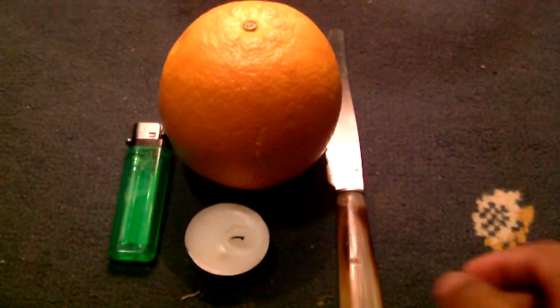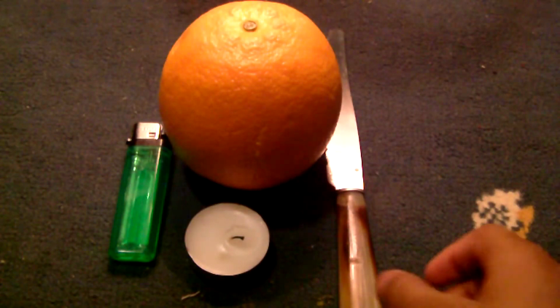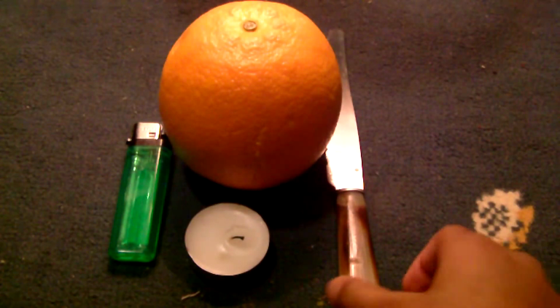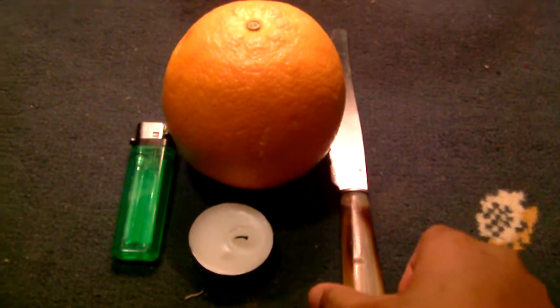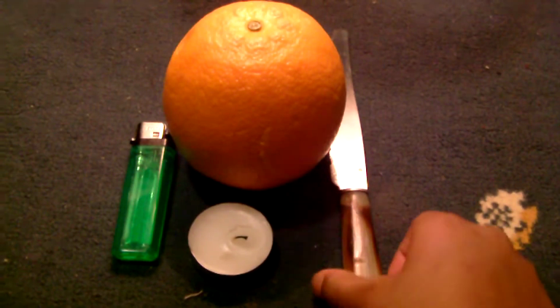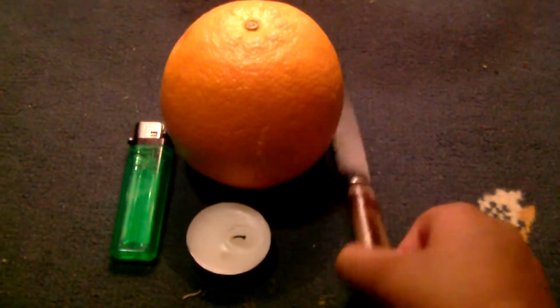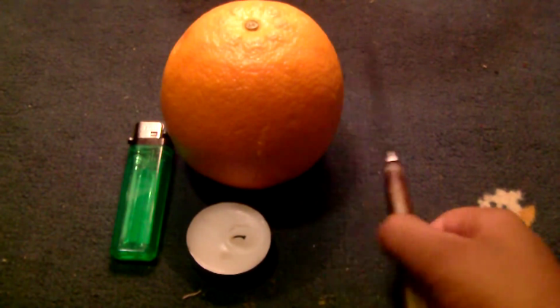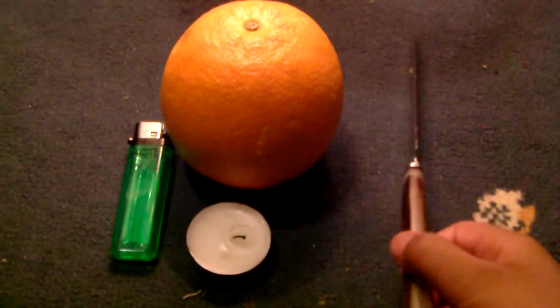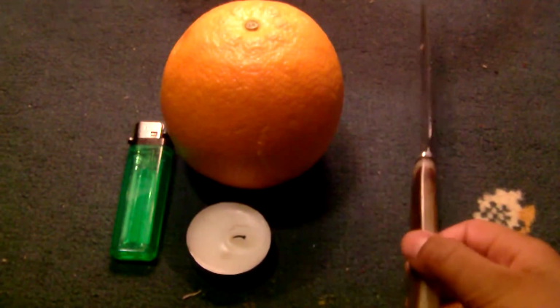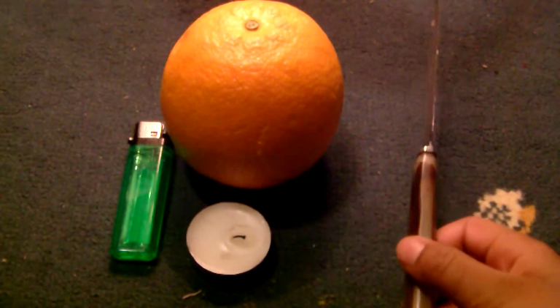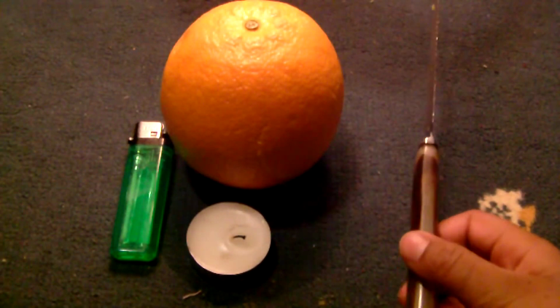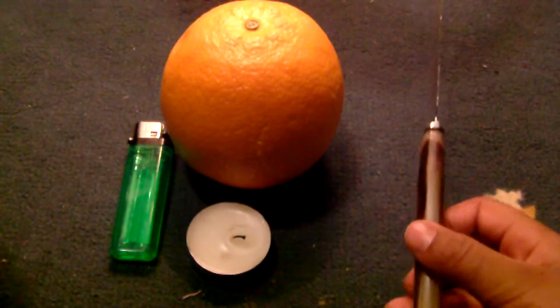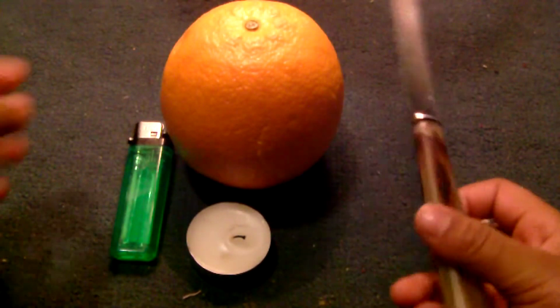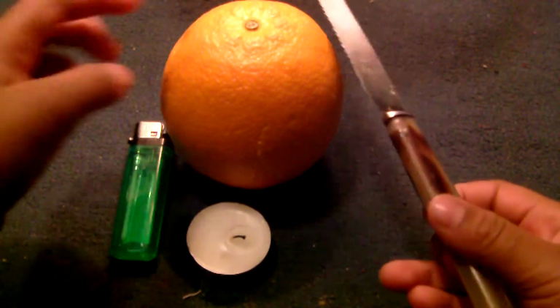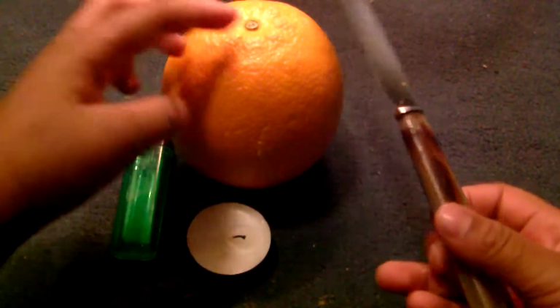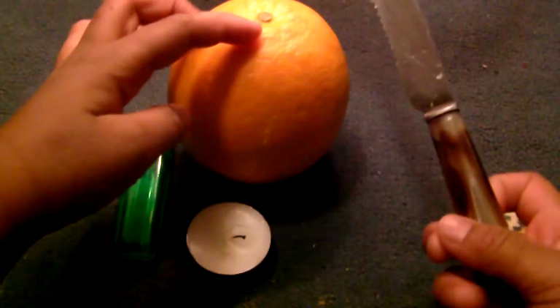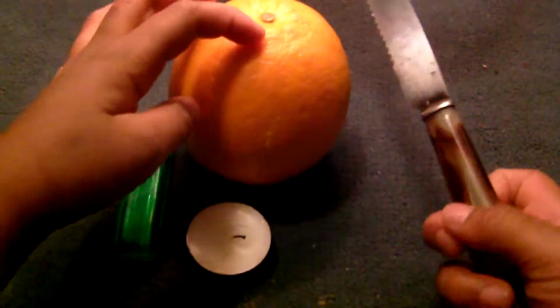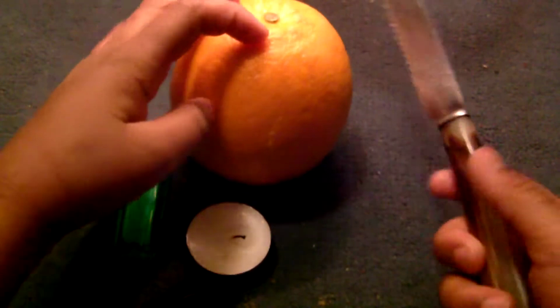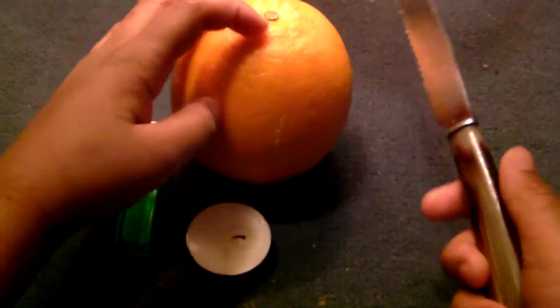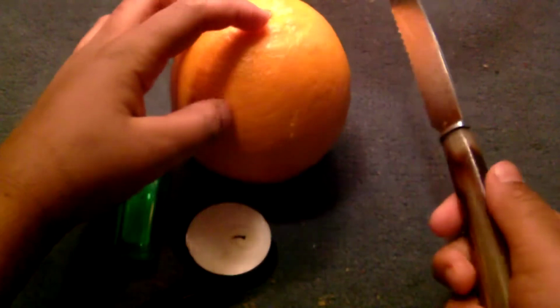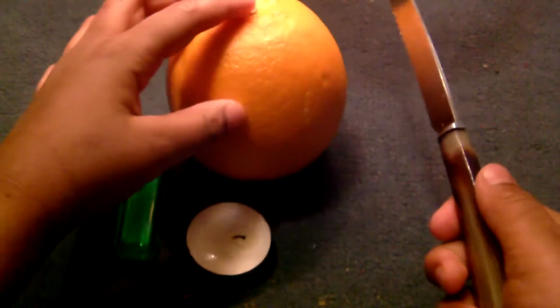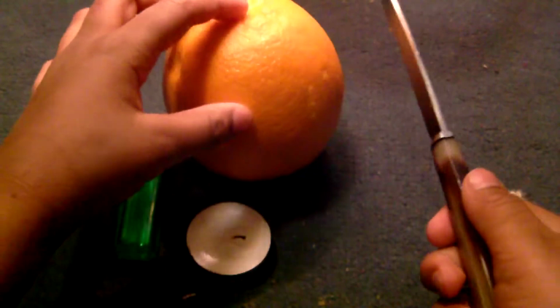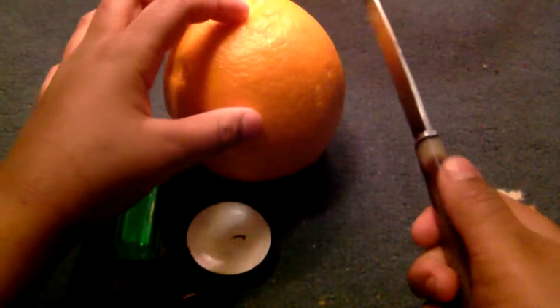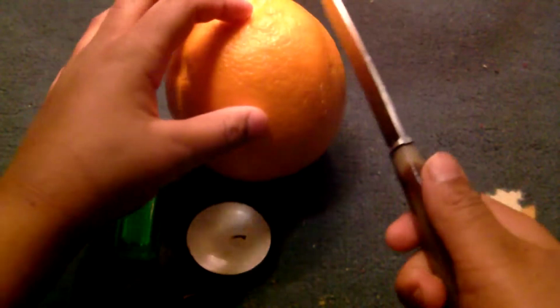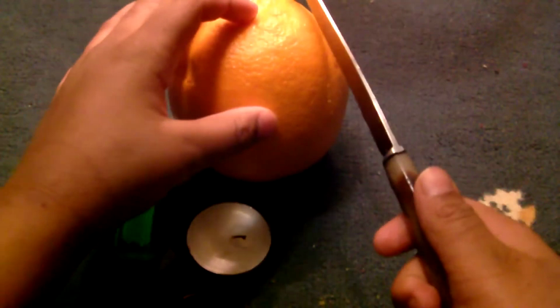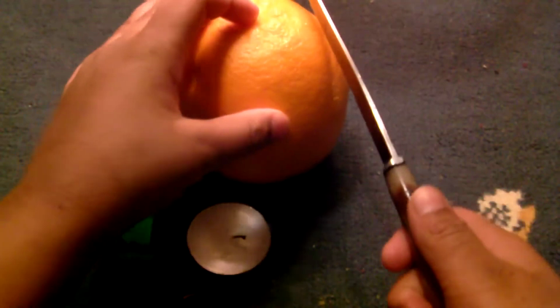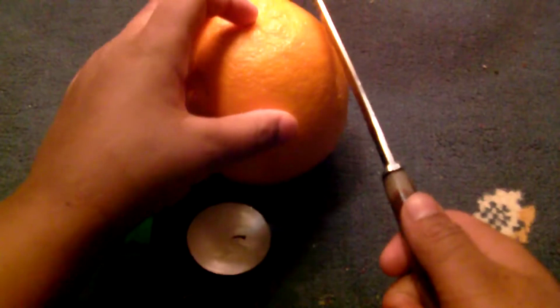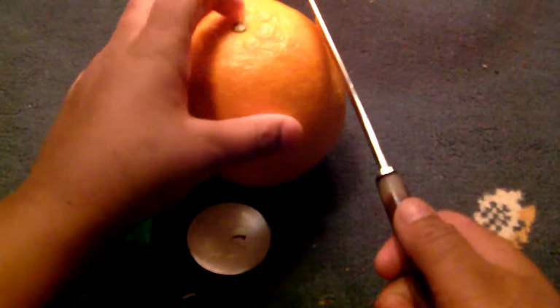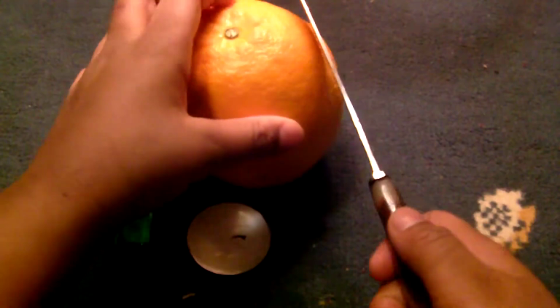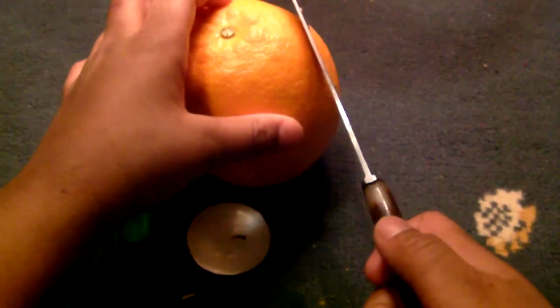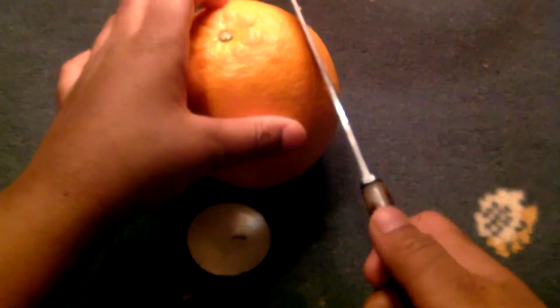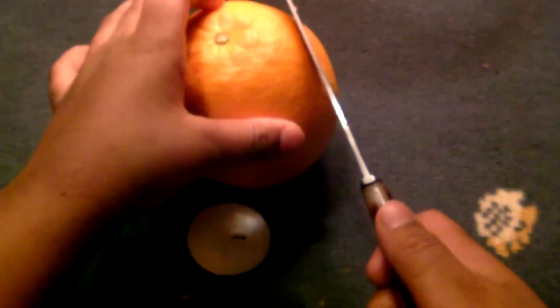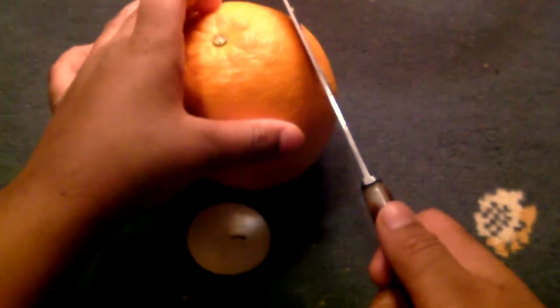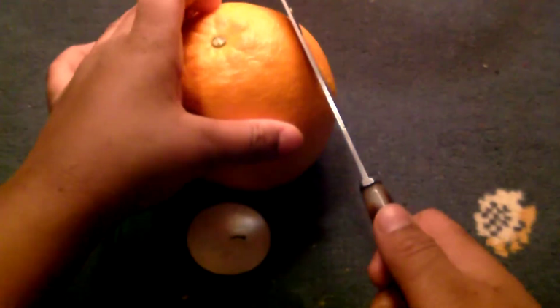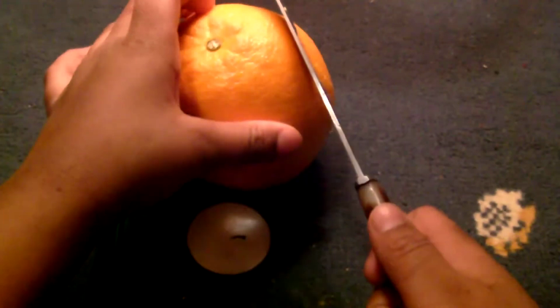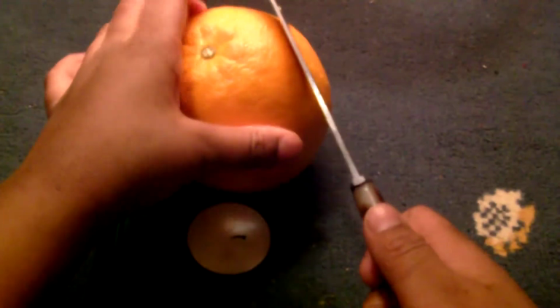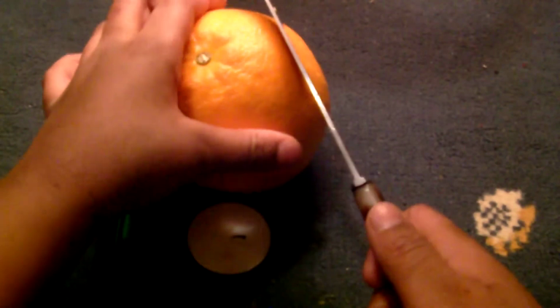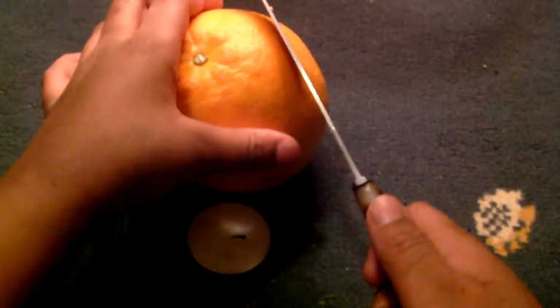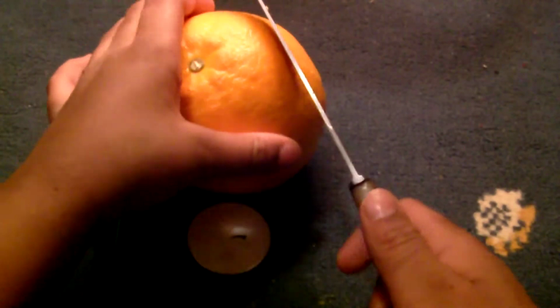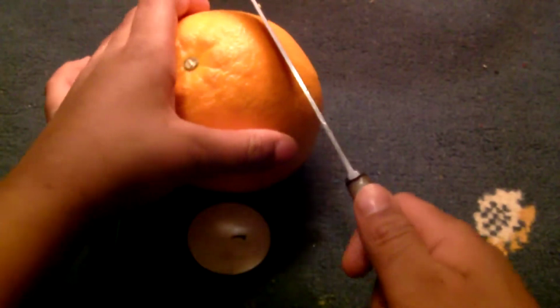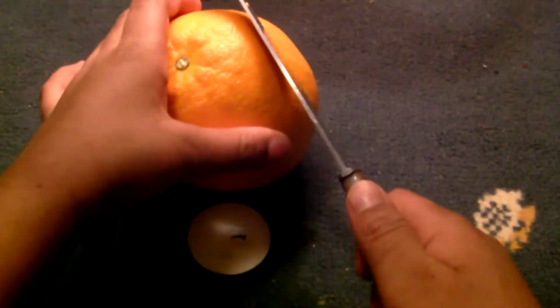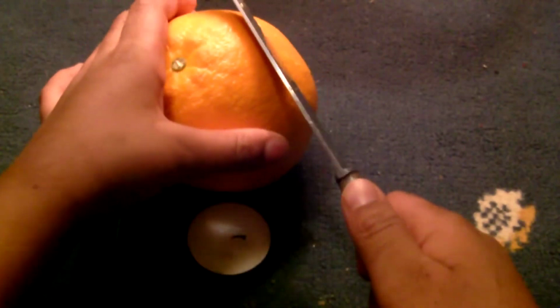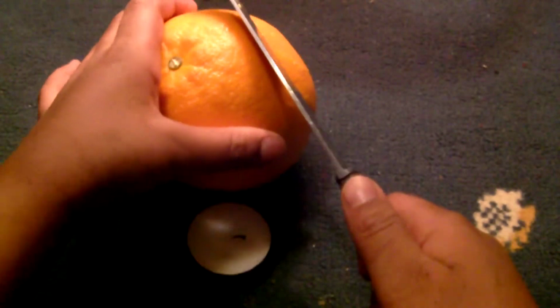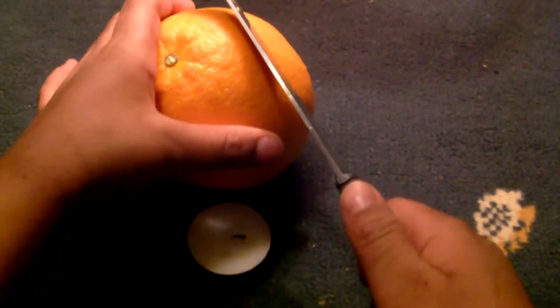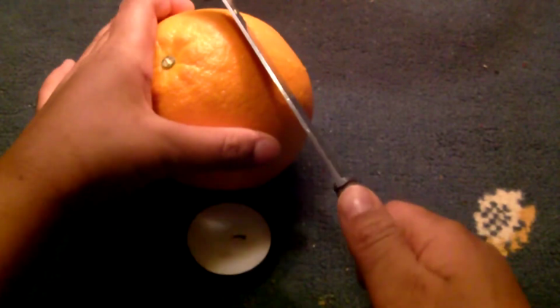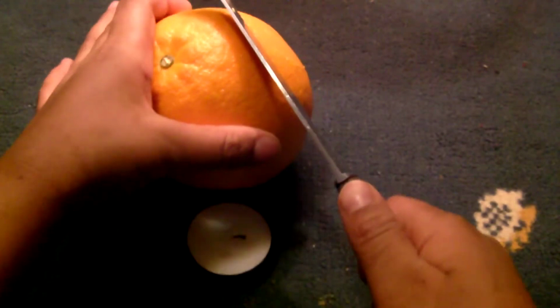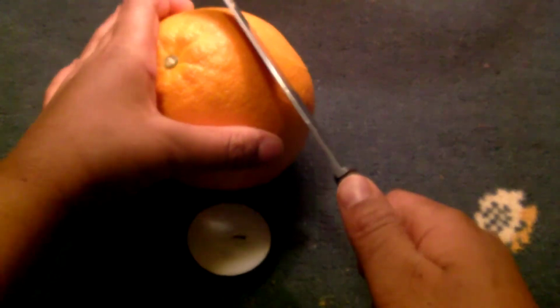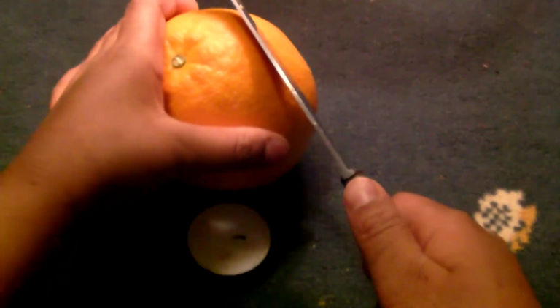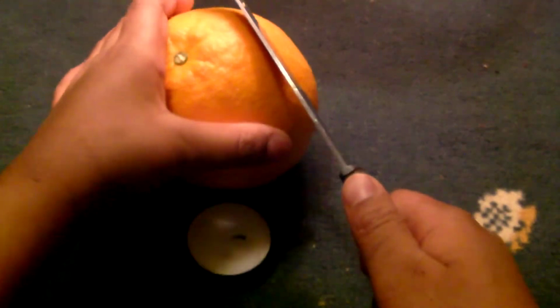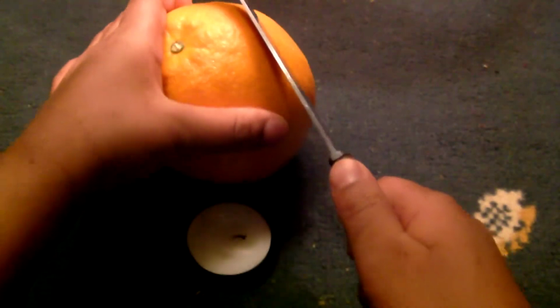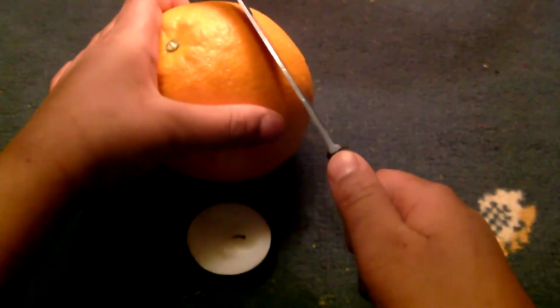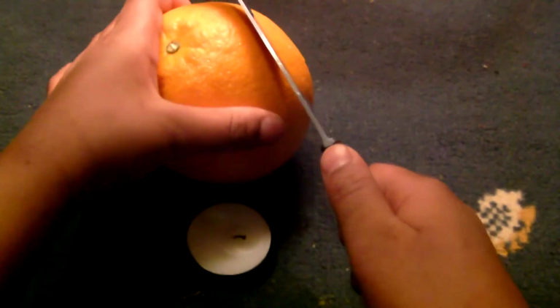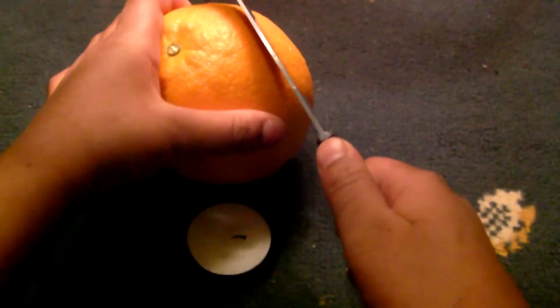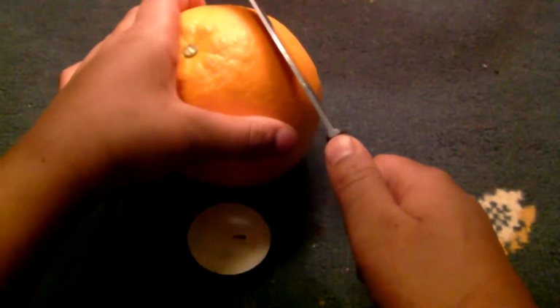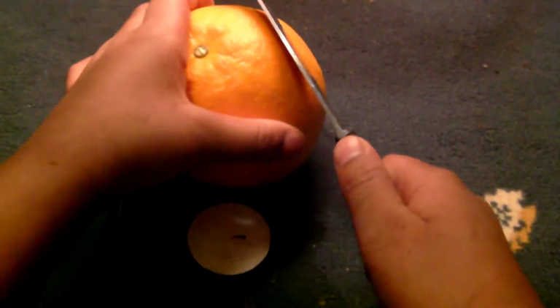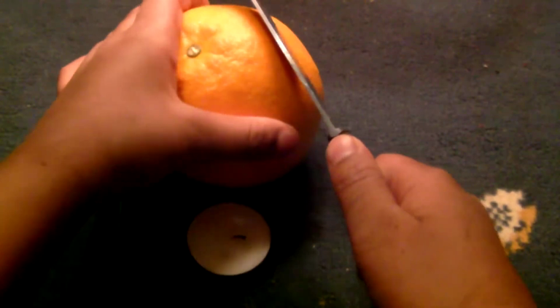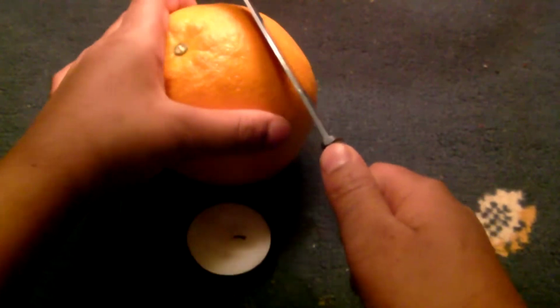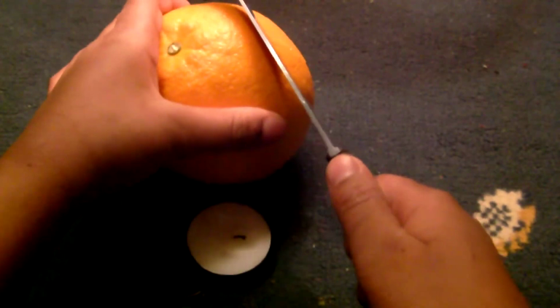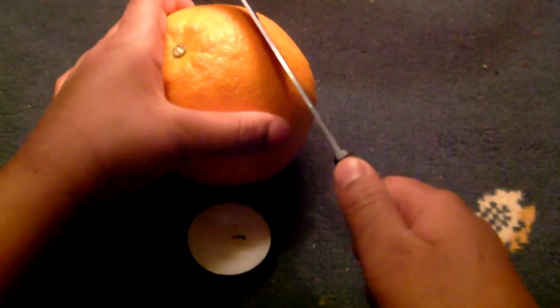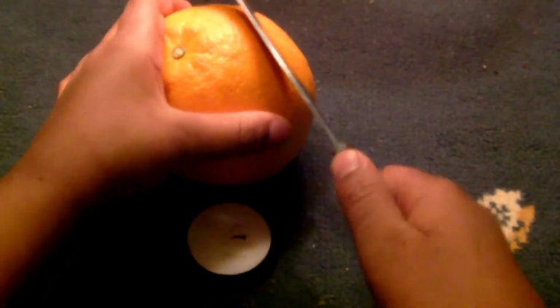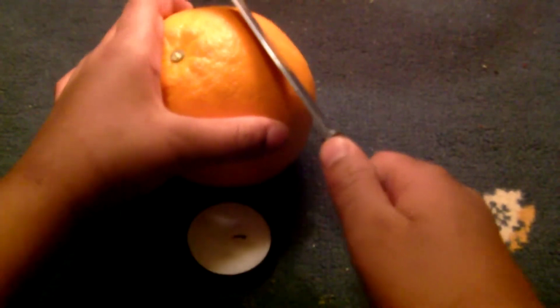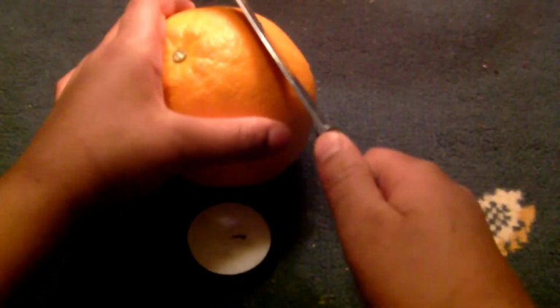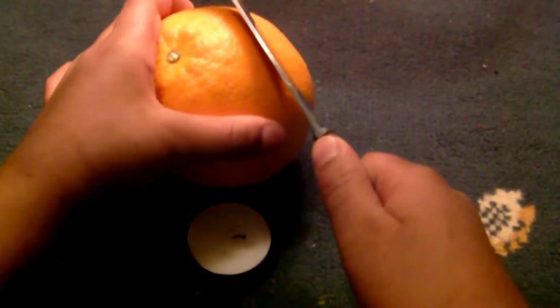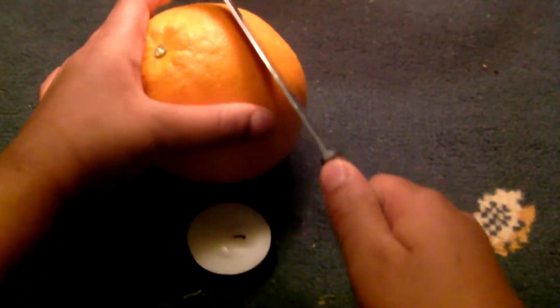So first you'll need to take the knife and cut the skin of the orange. Make sure you don't cut the orange.